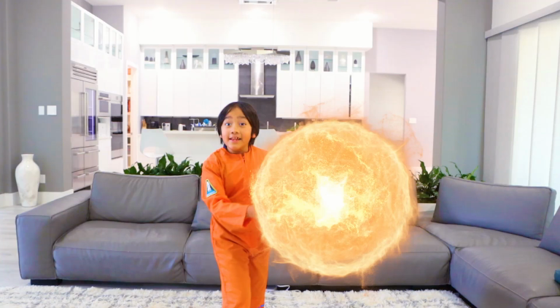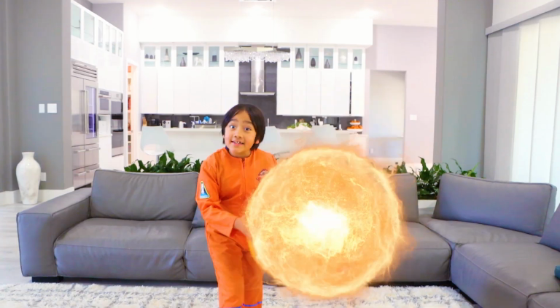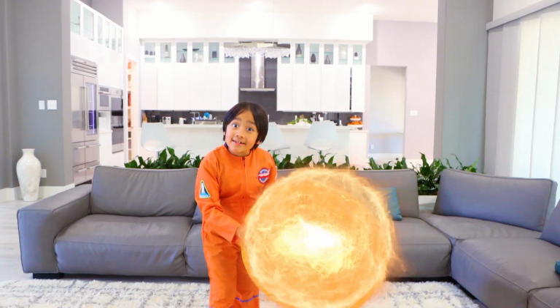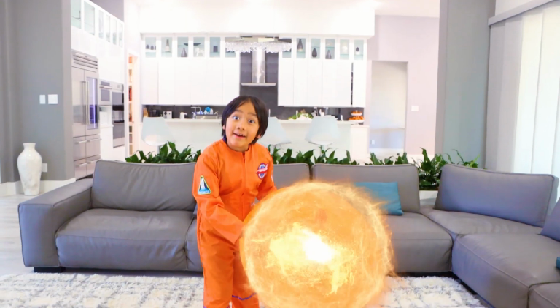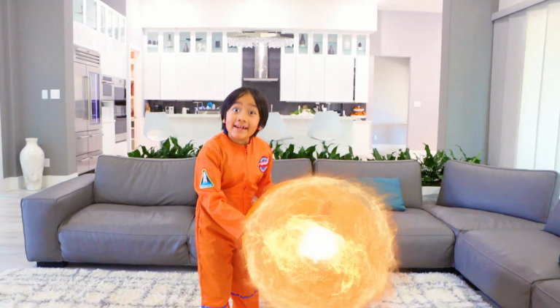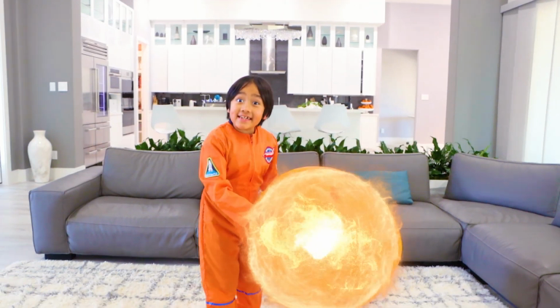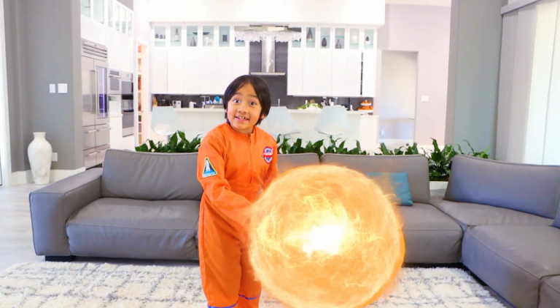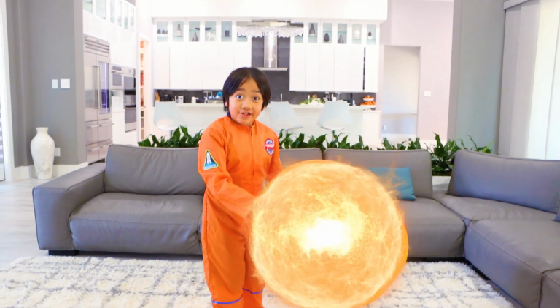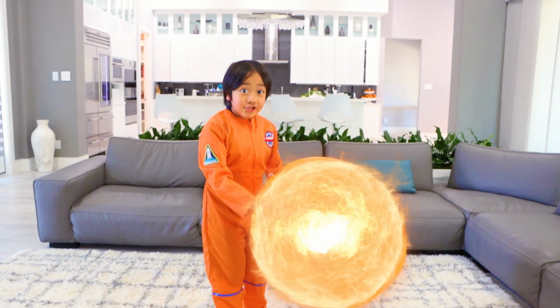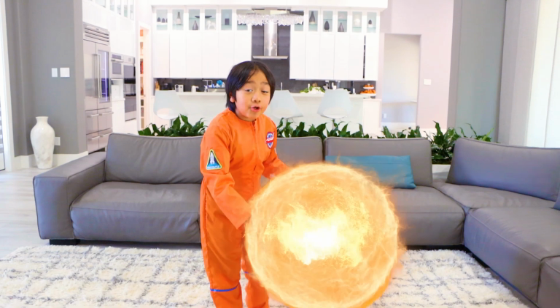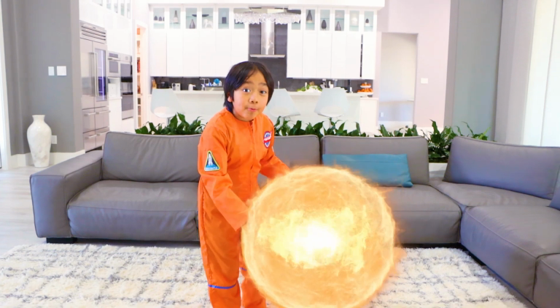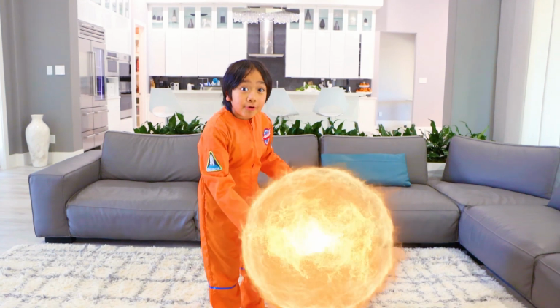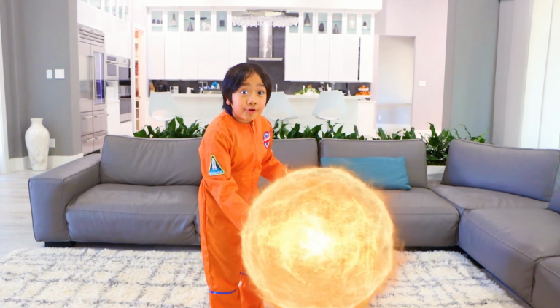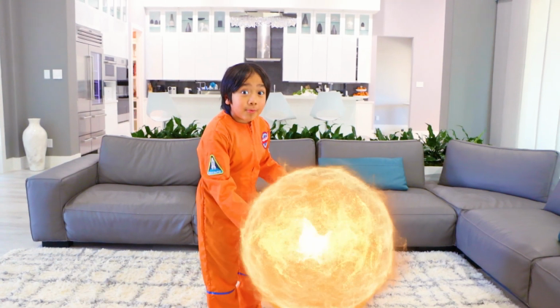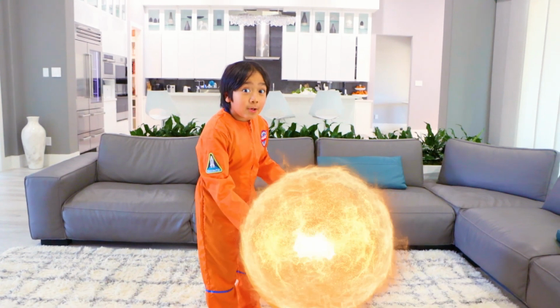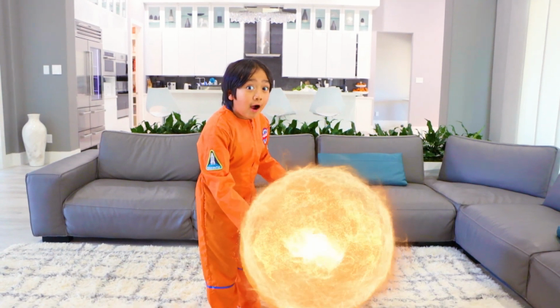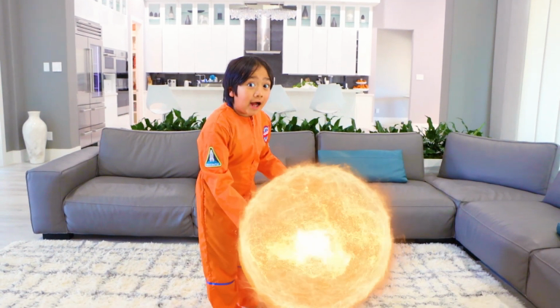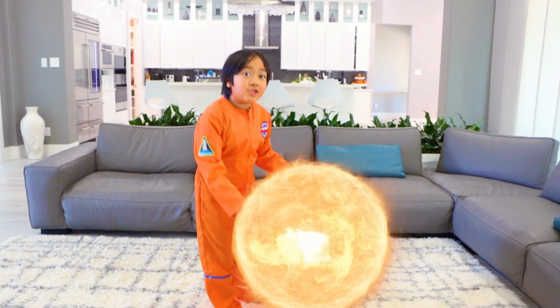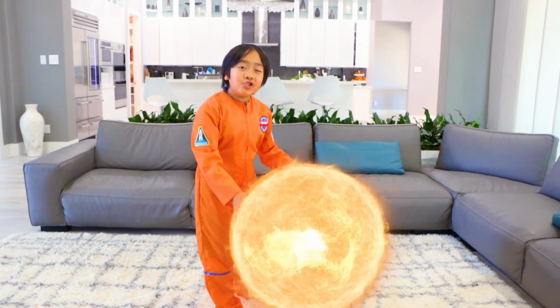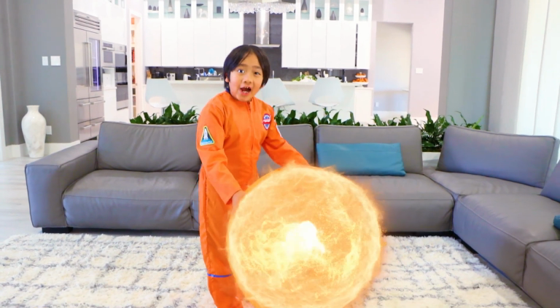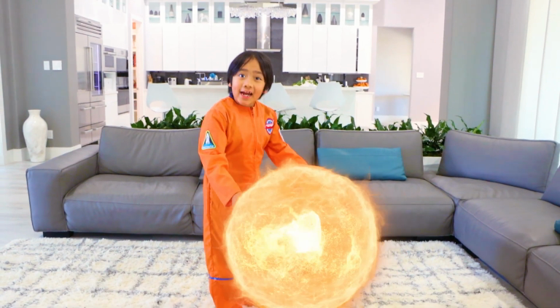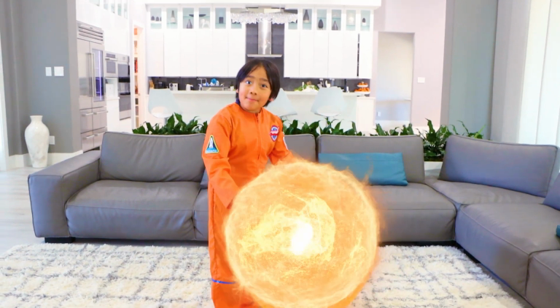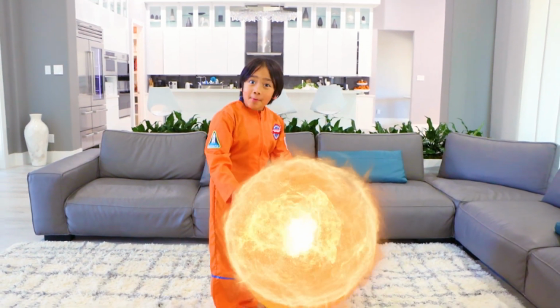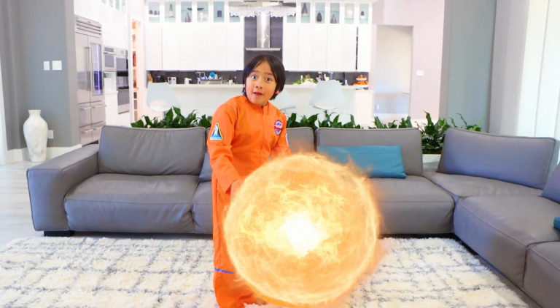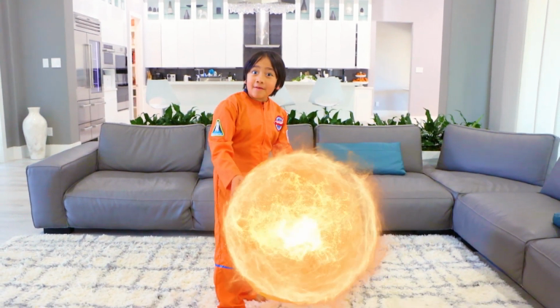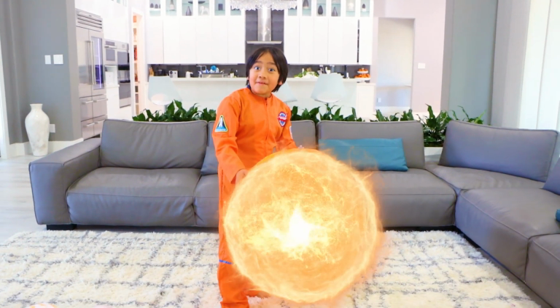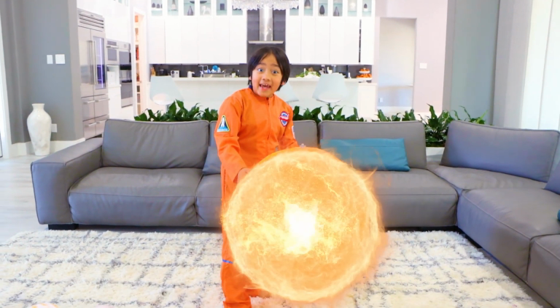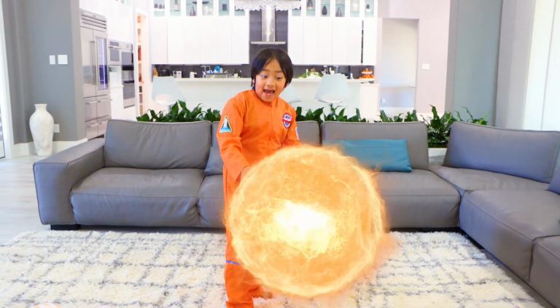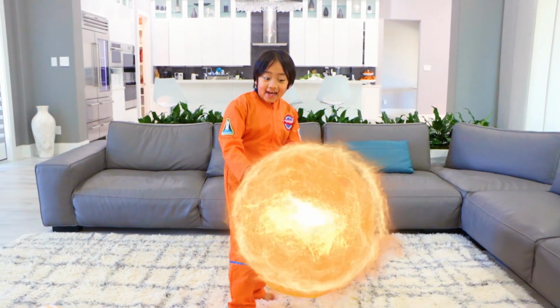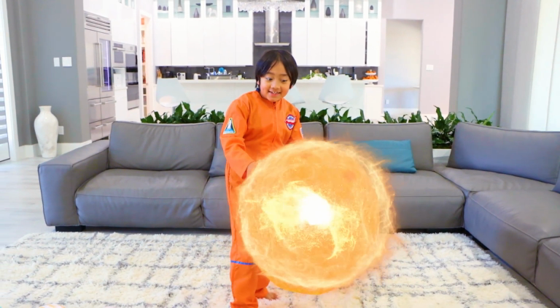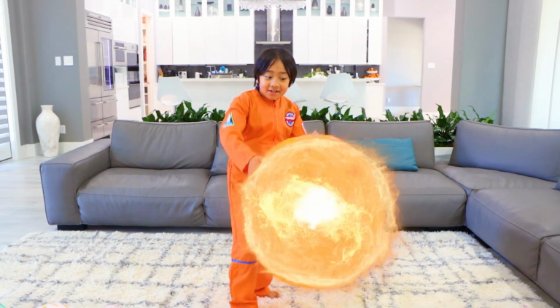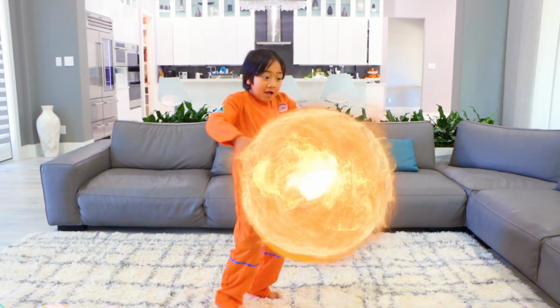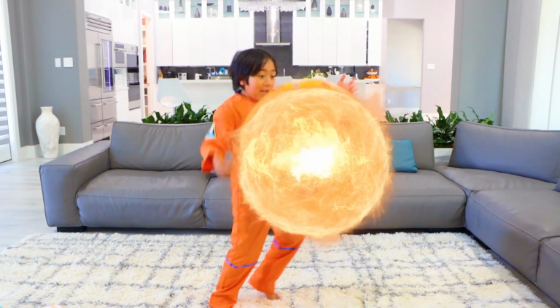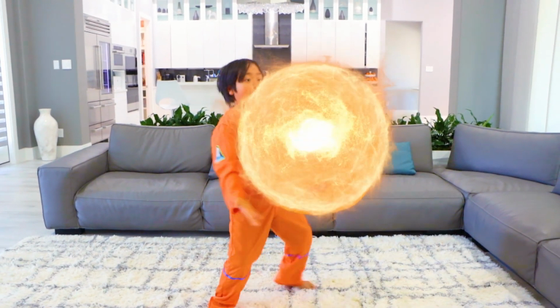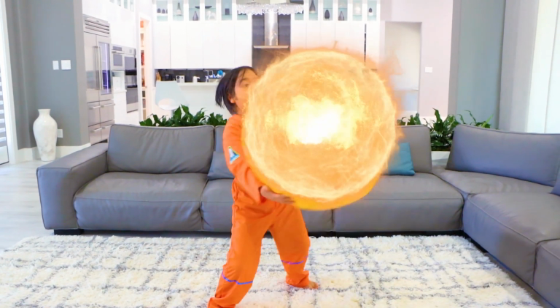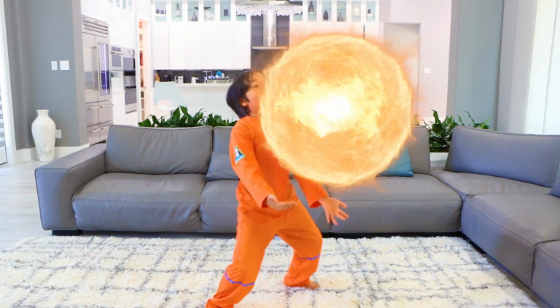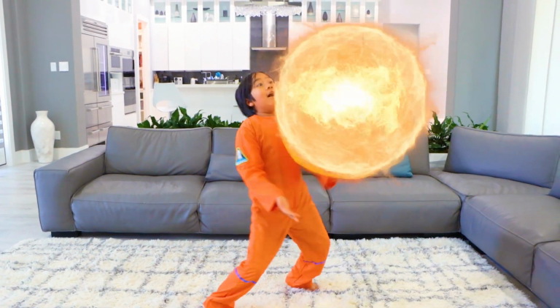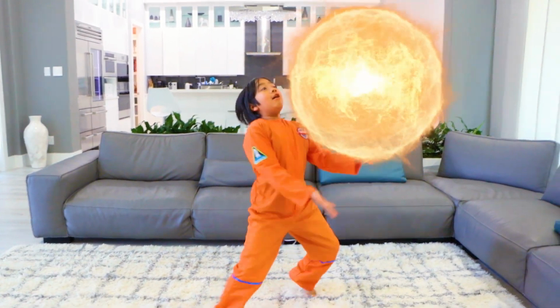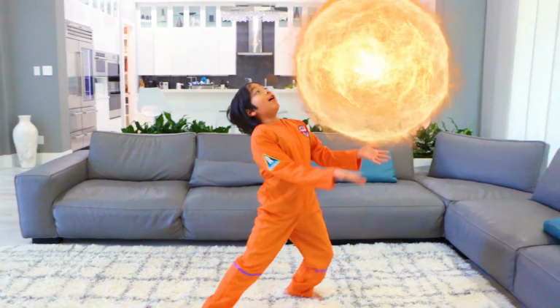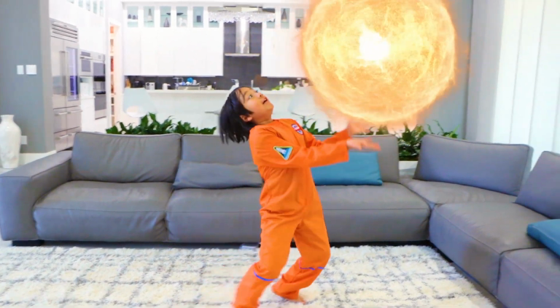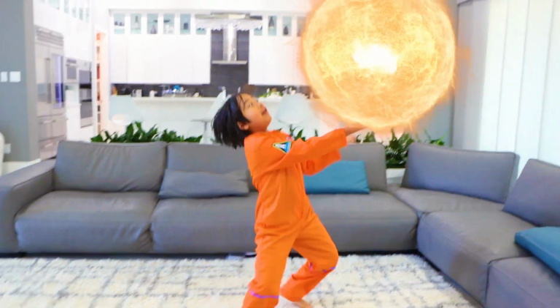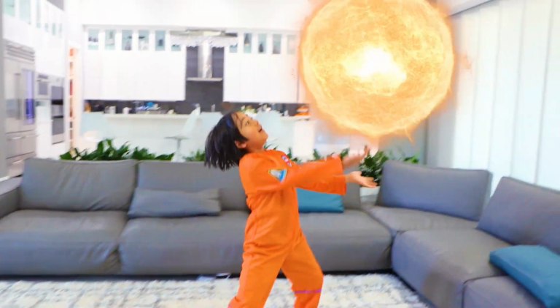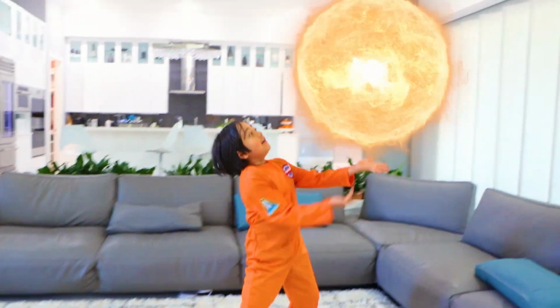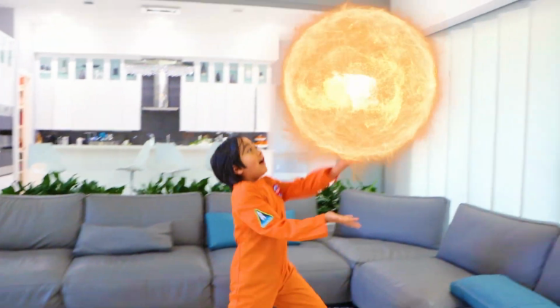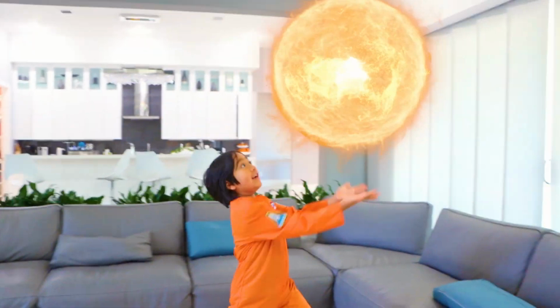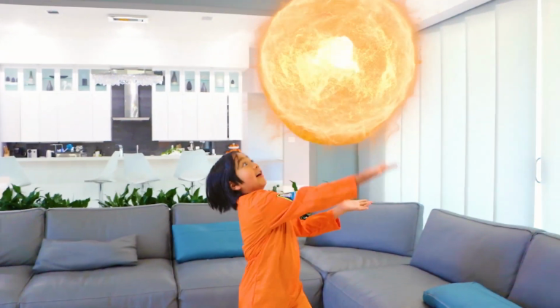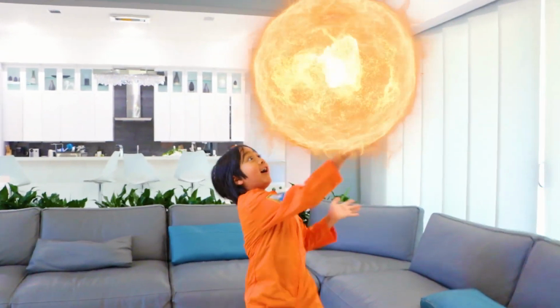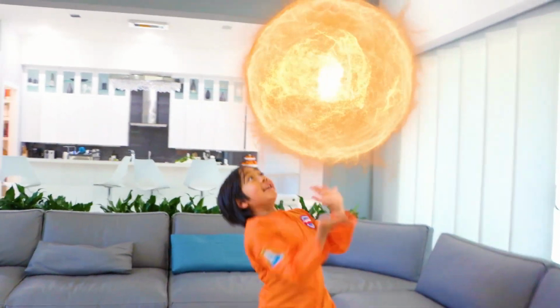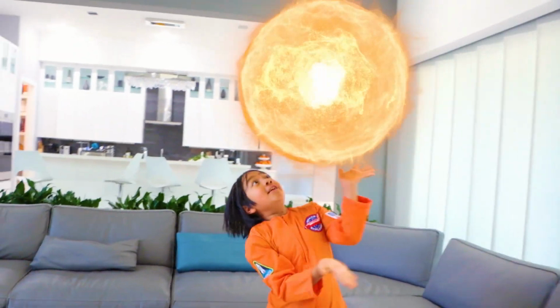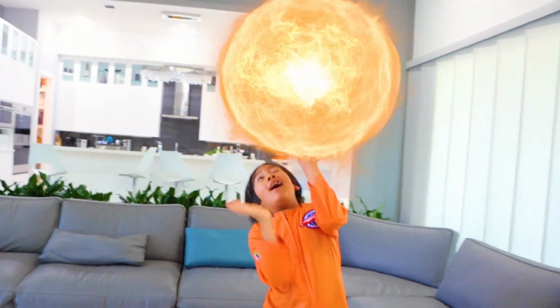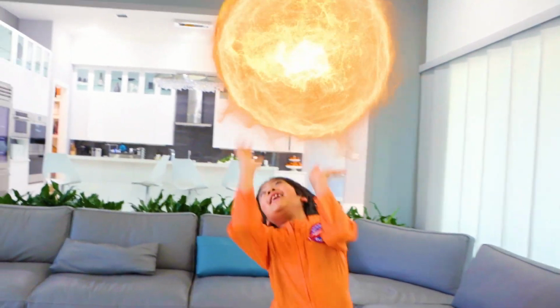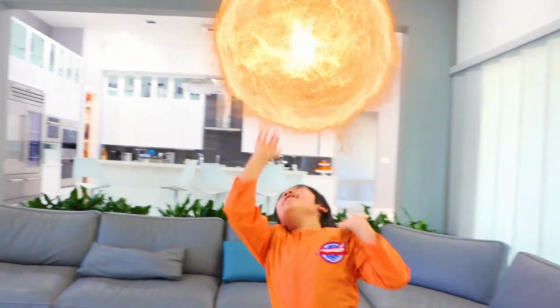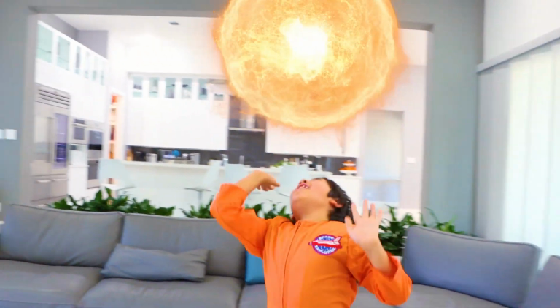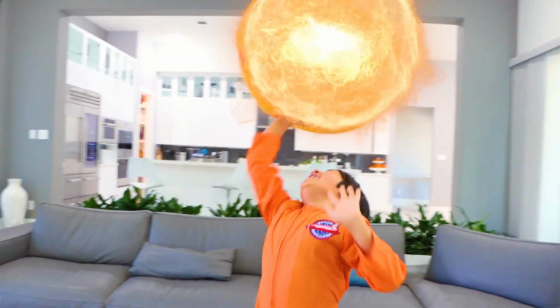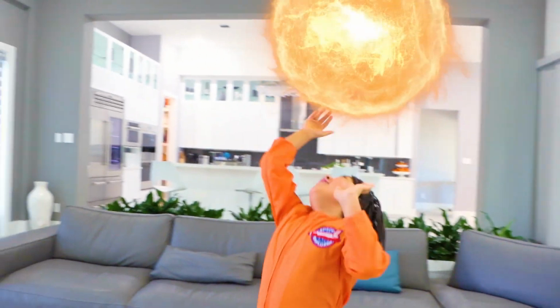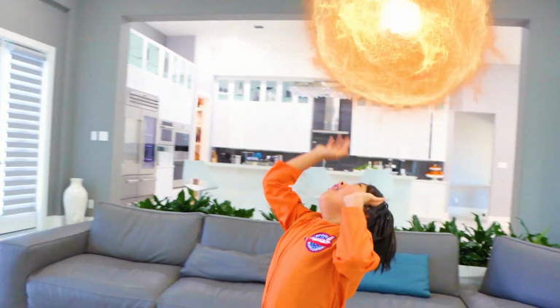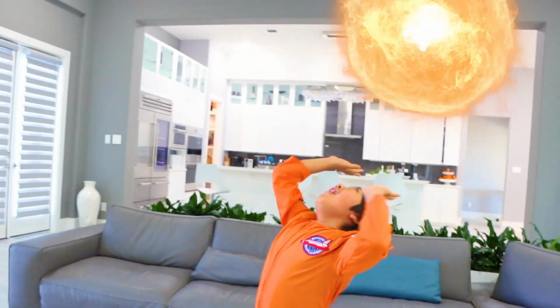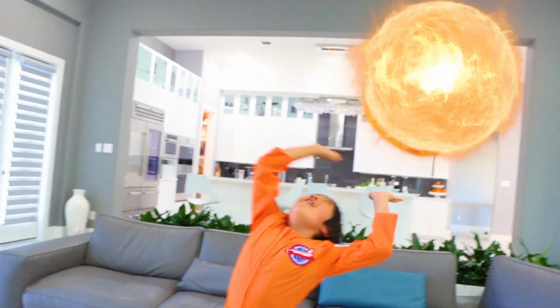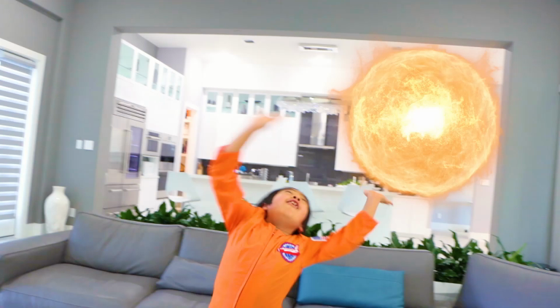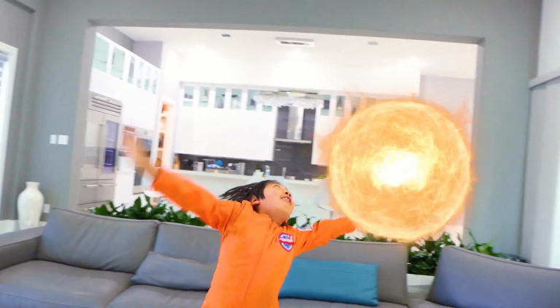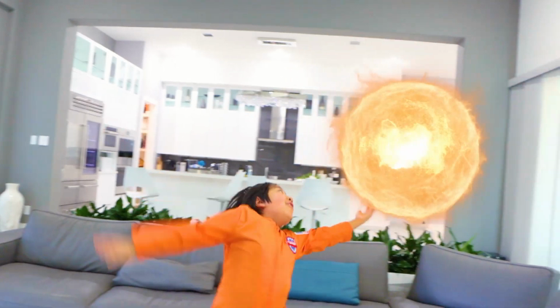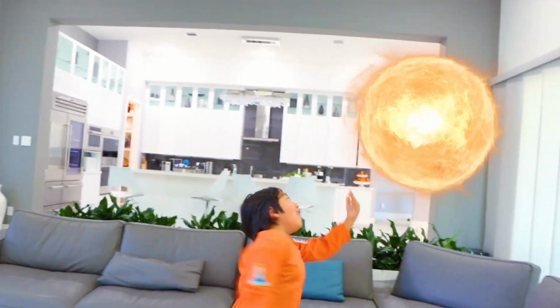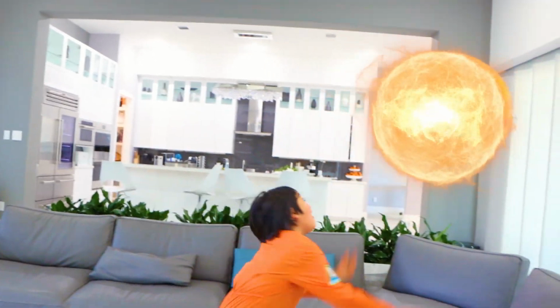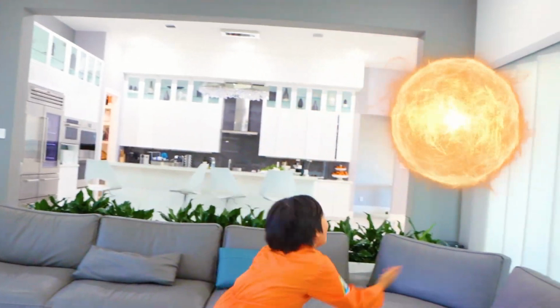The sun is a super duper hot giant ball of gas. Hot, hot, hot!